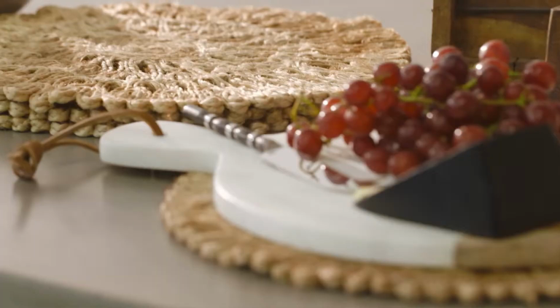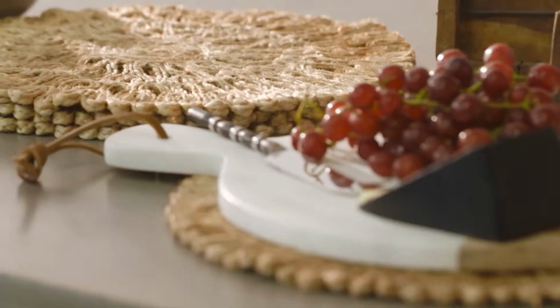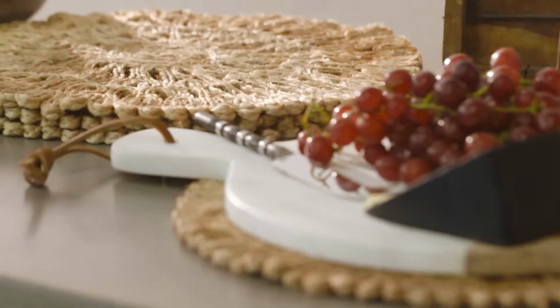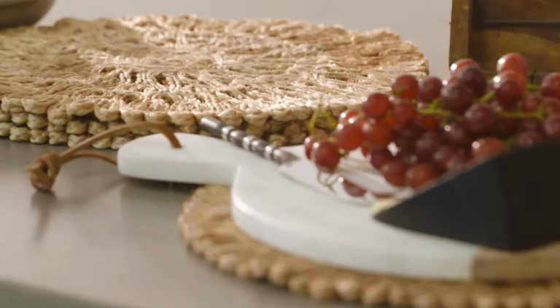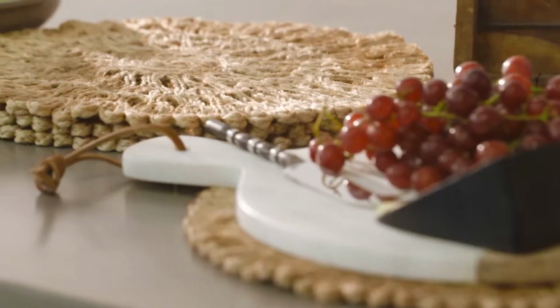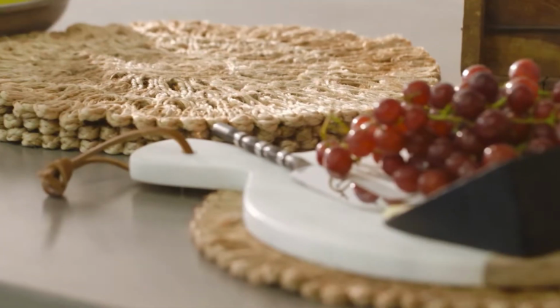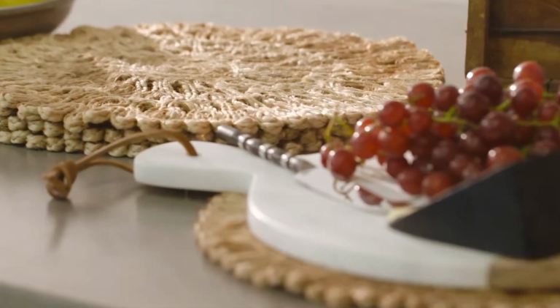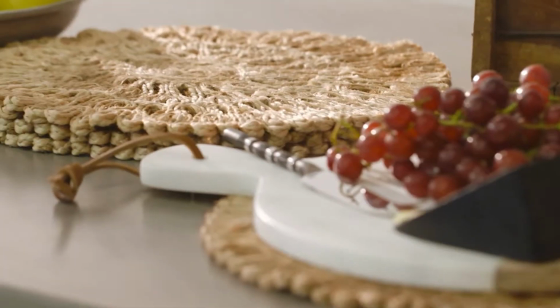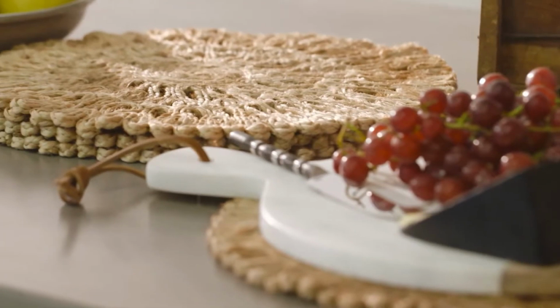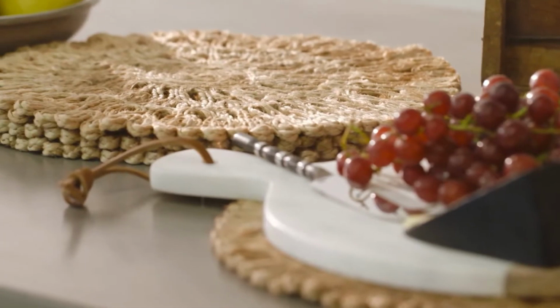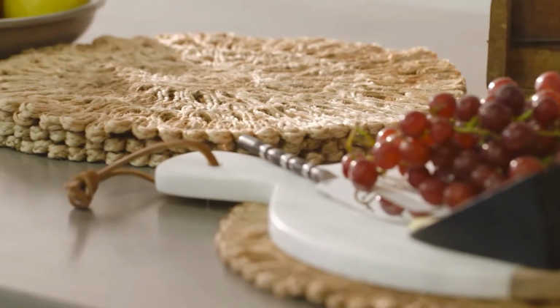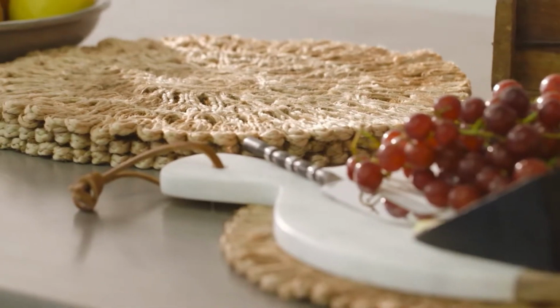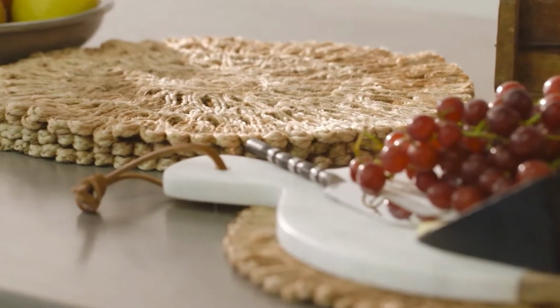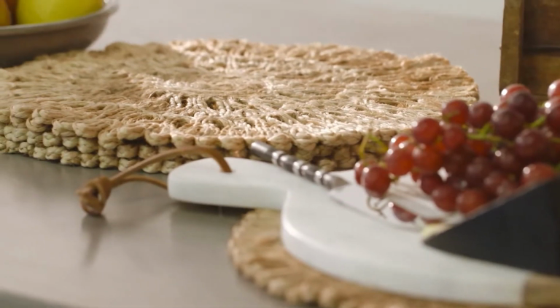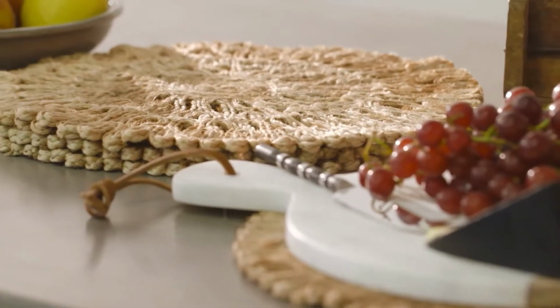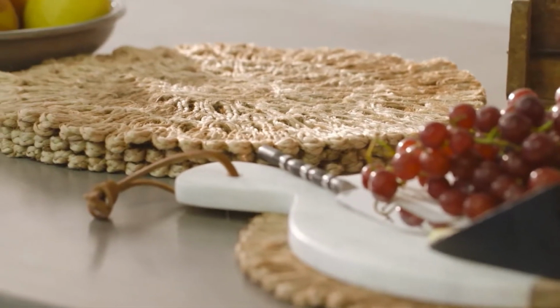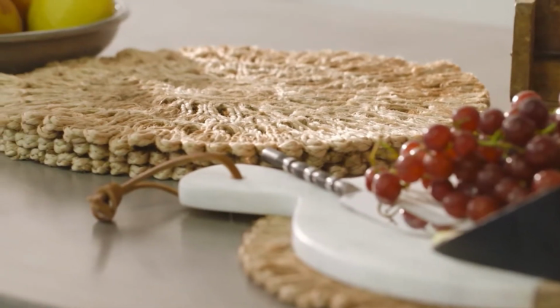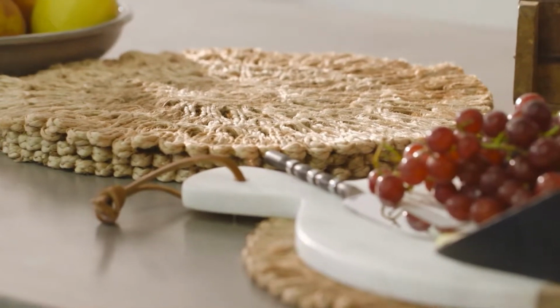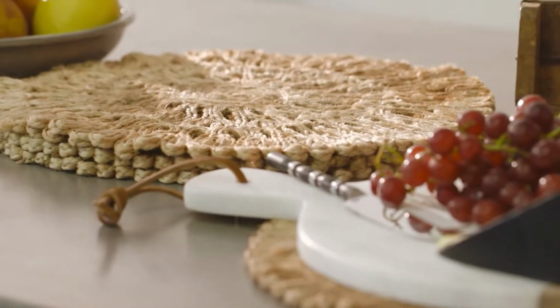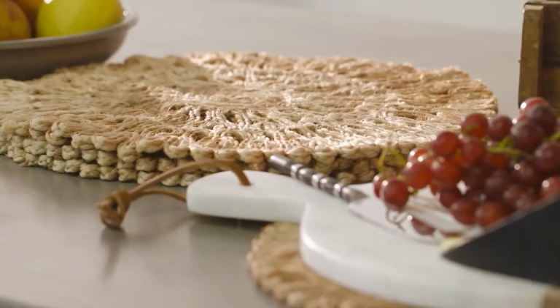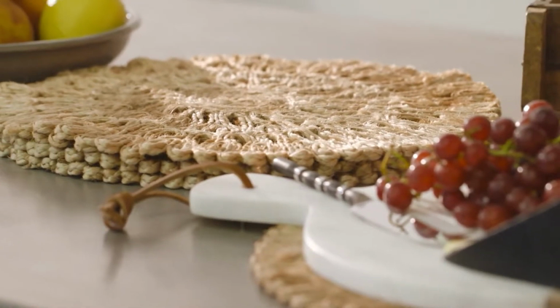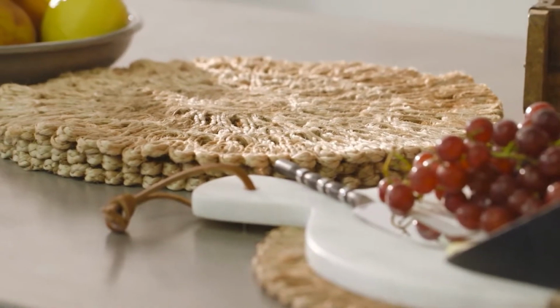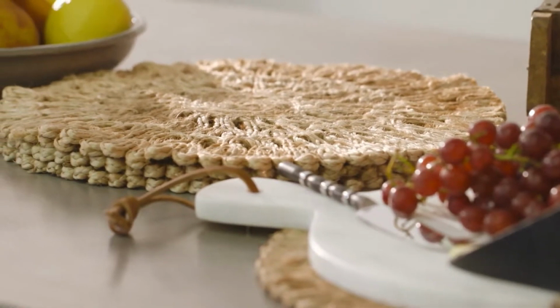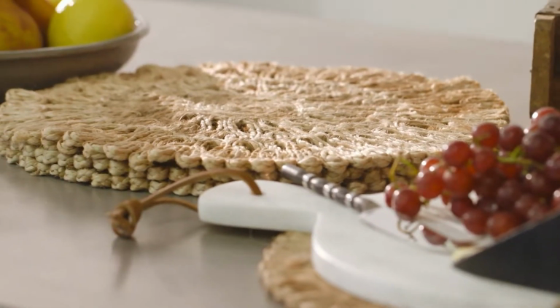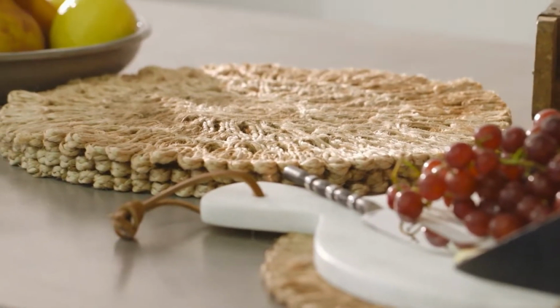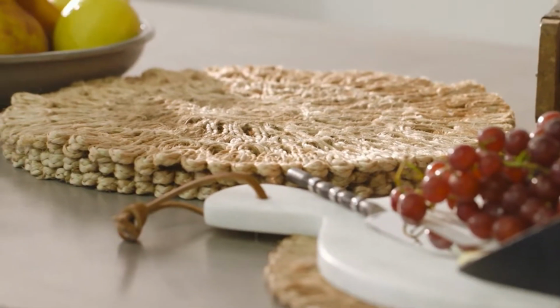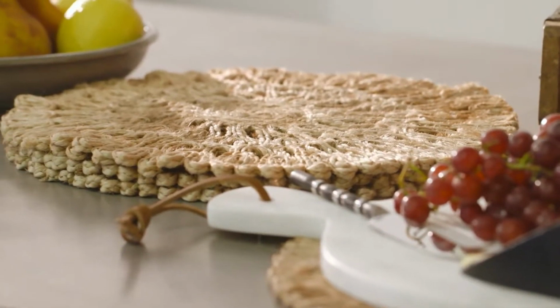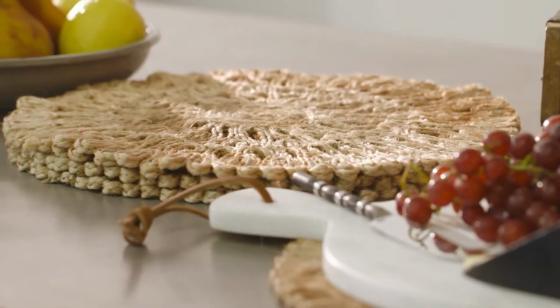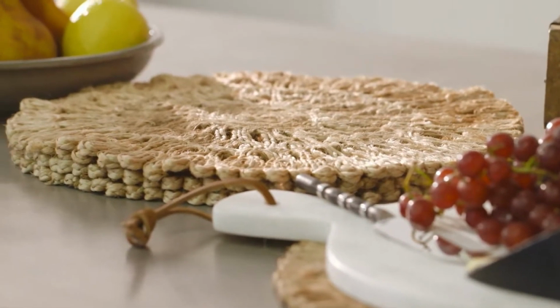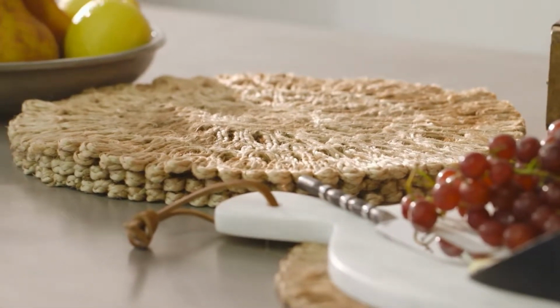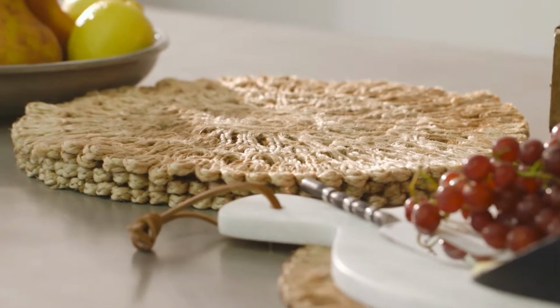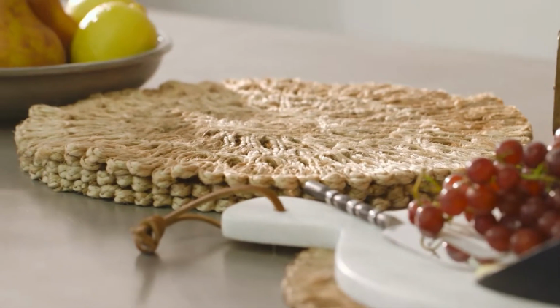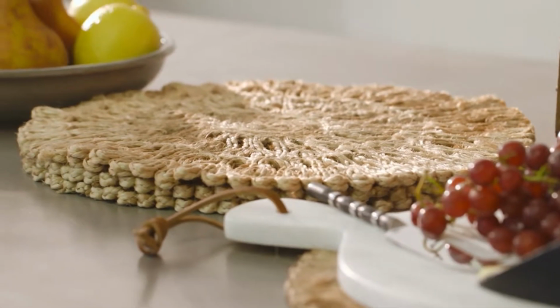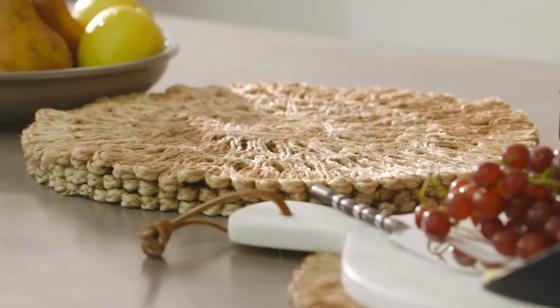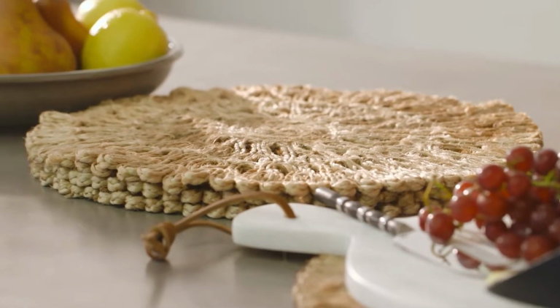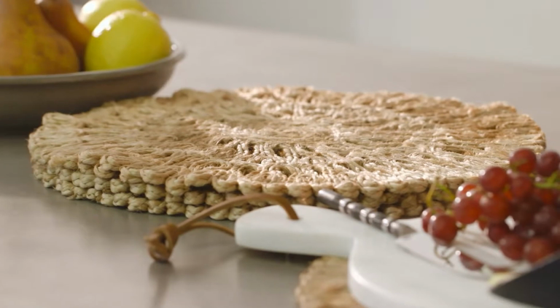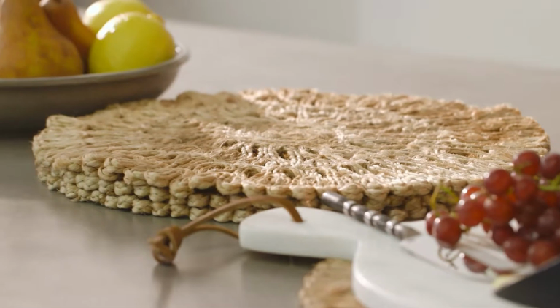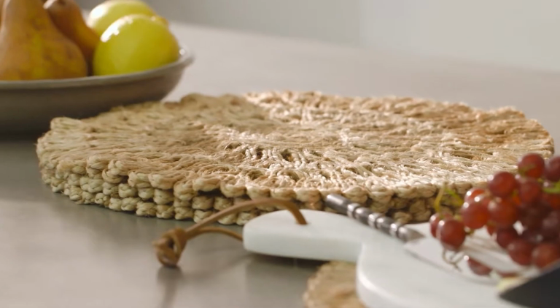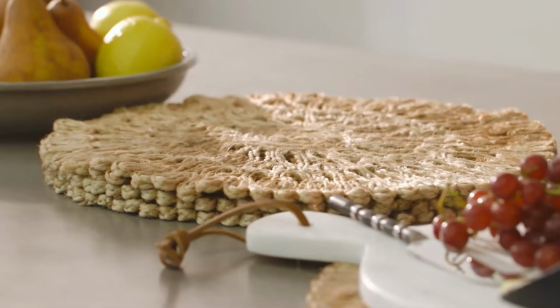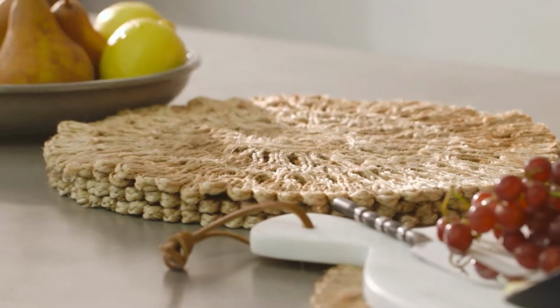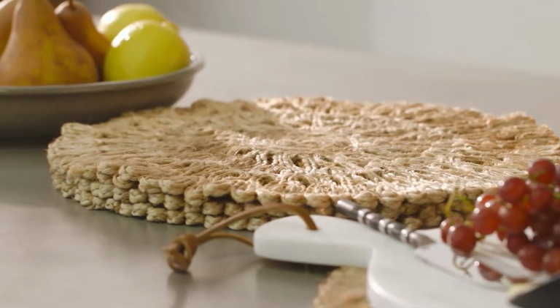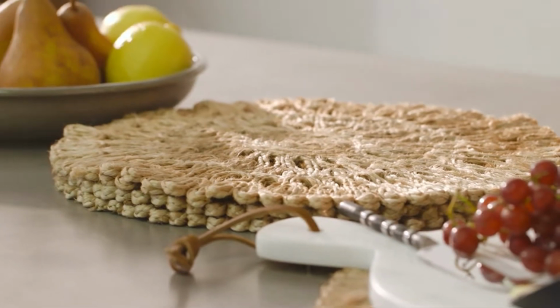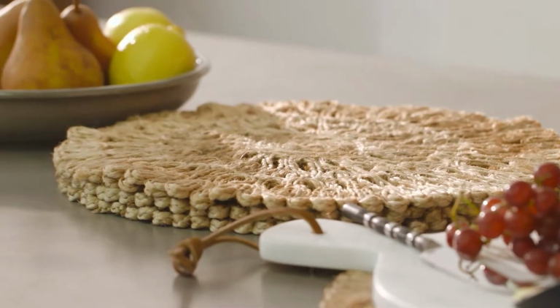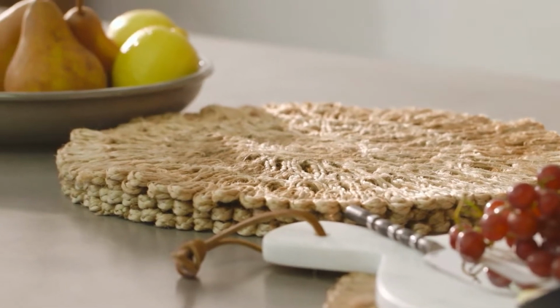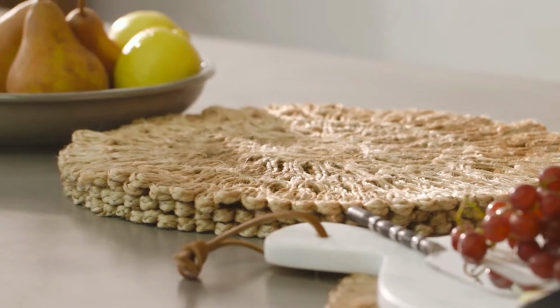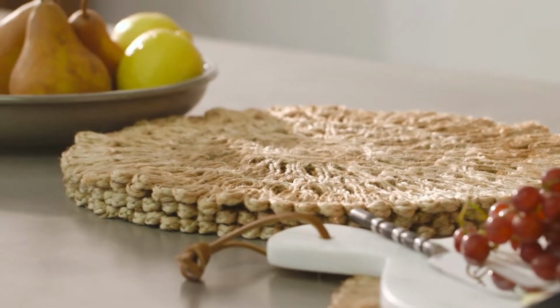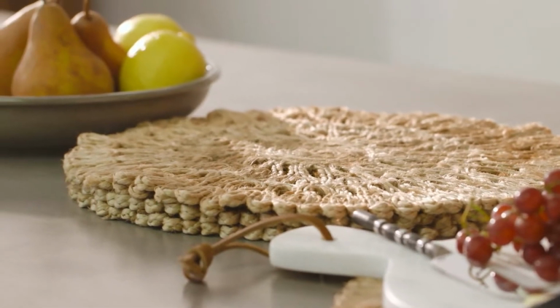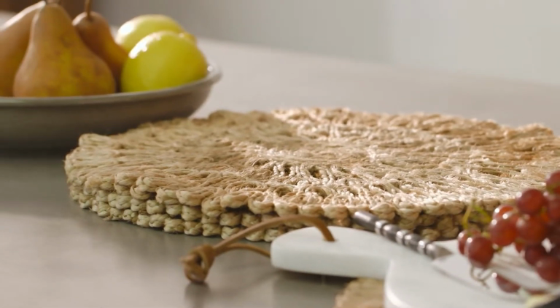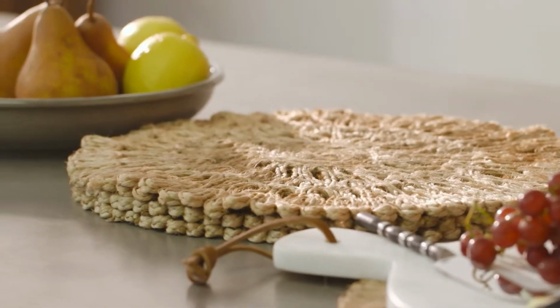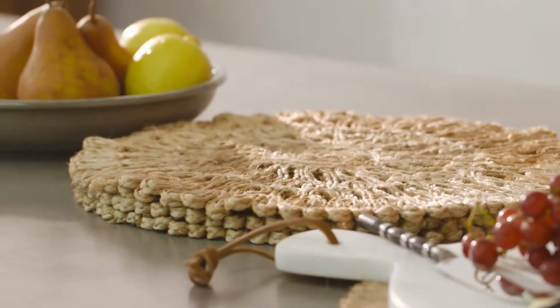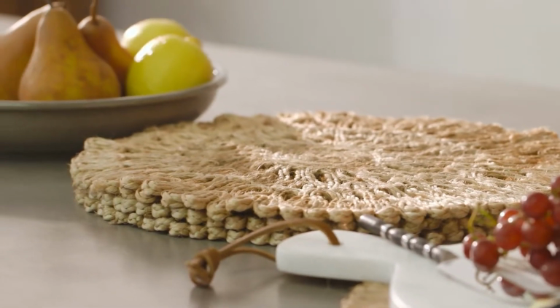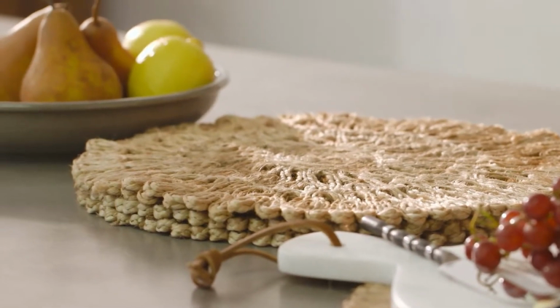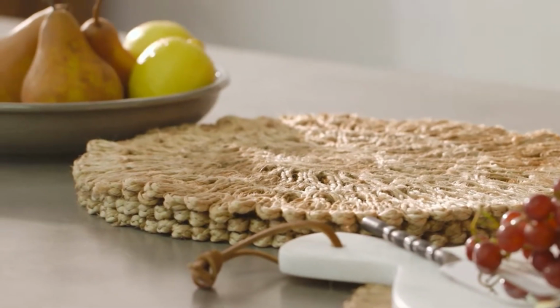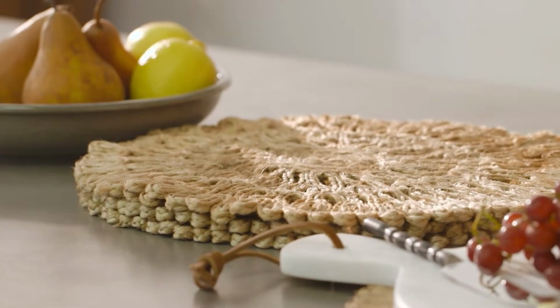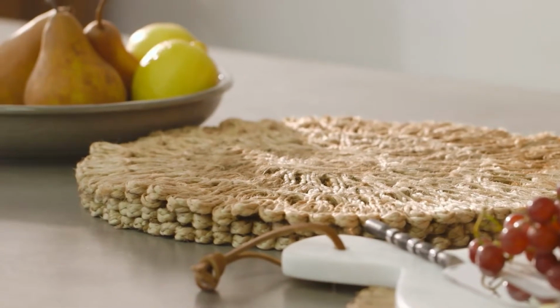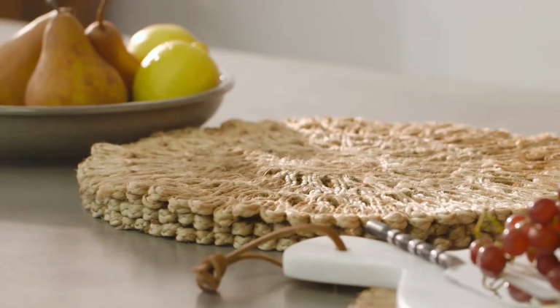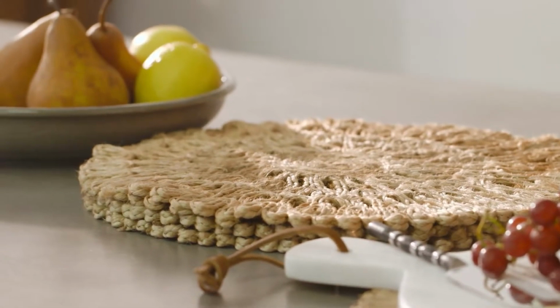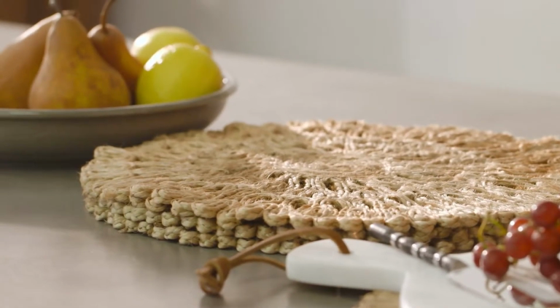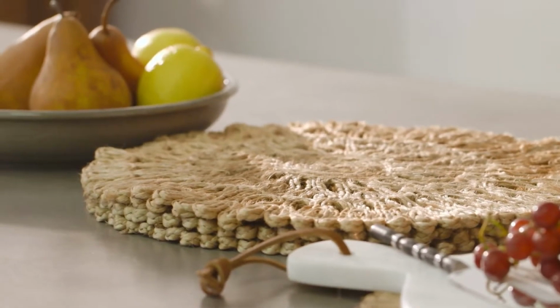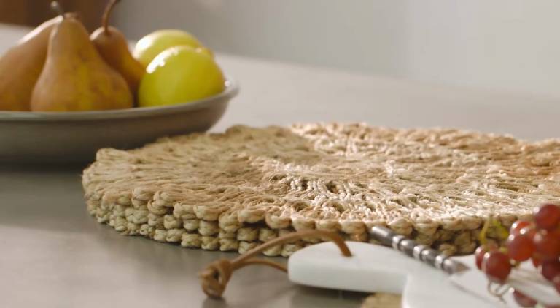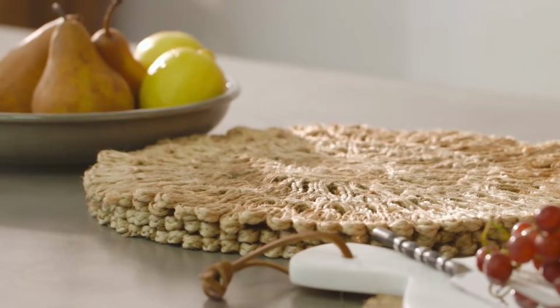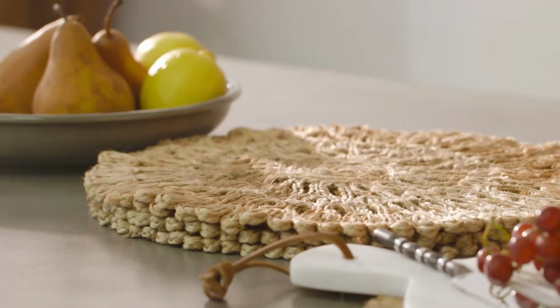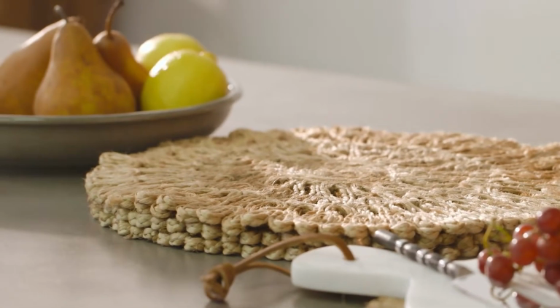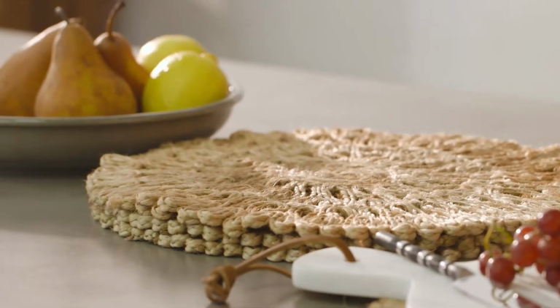We love these sunburst jute placemats. Their texture is a direct contrast to the smooth concrete.